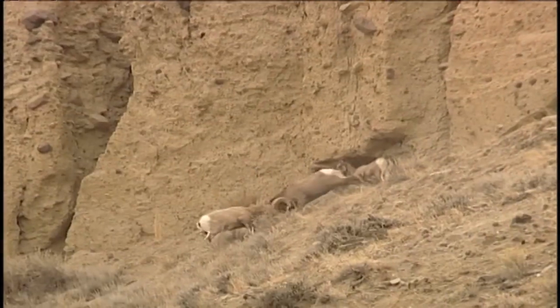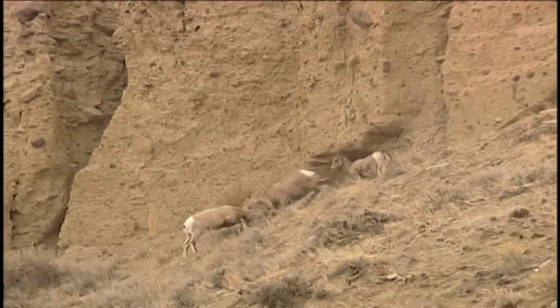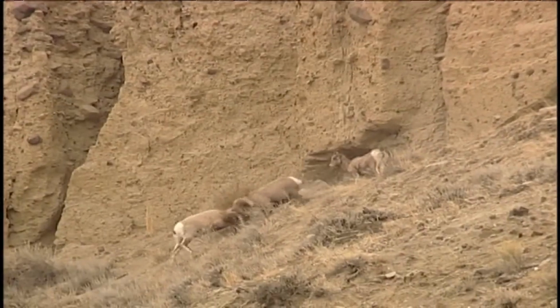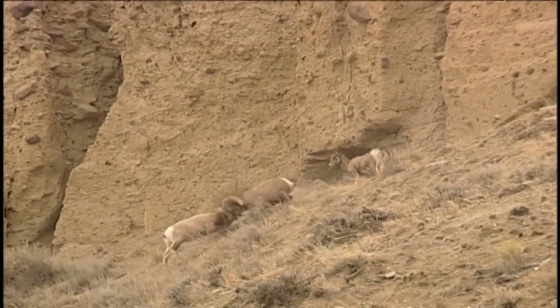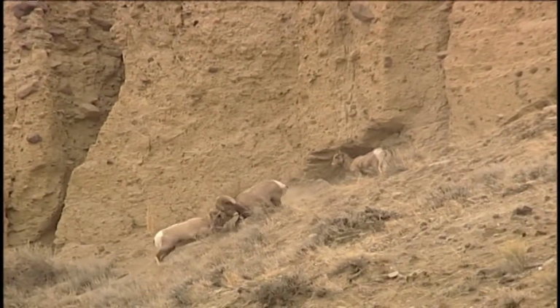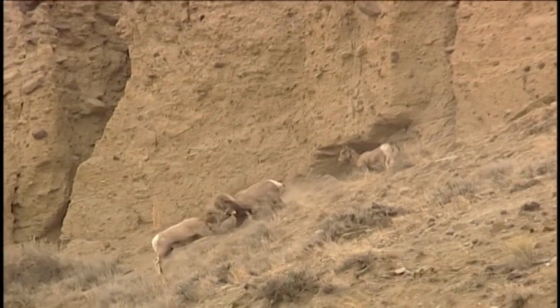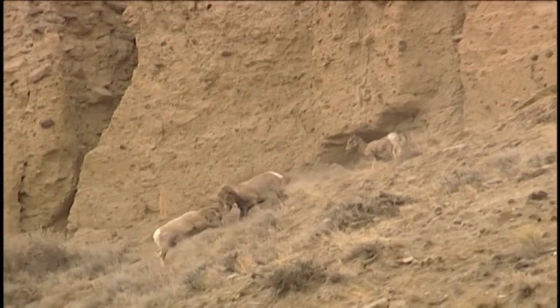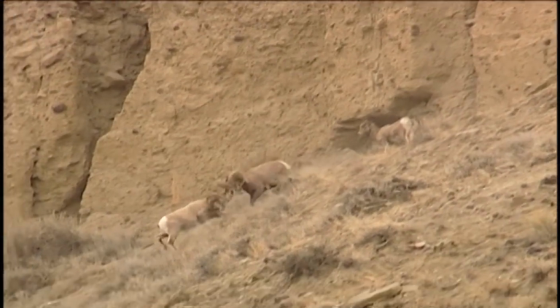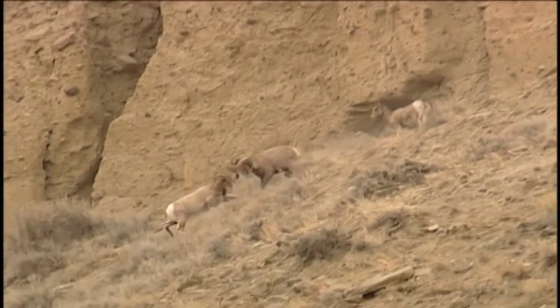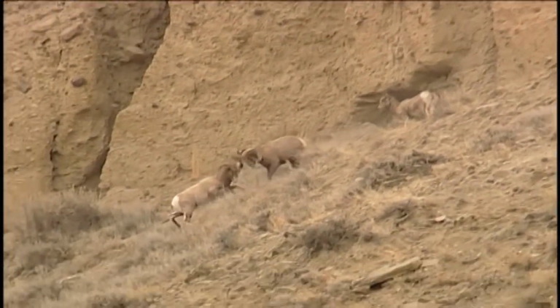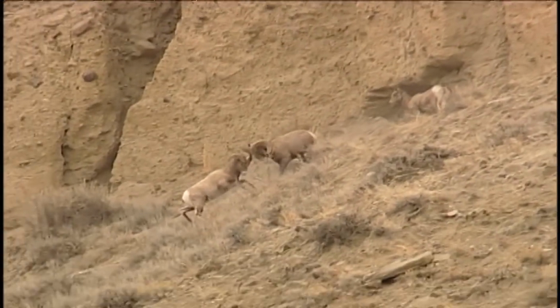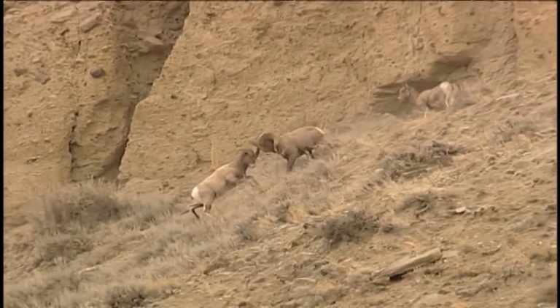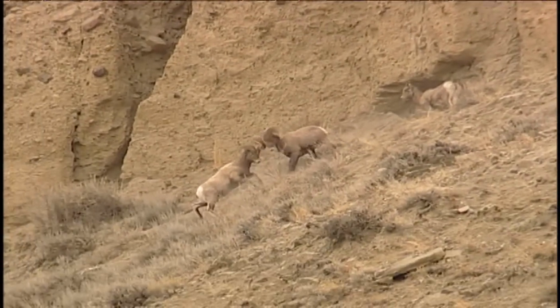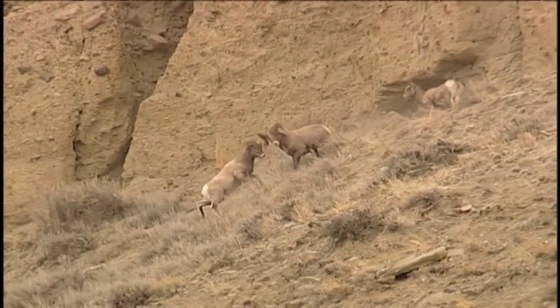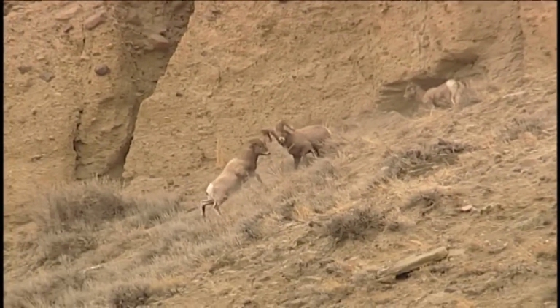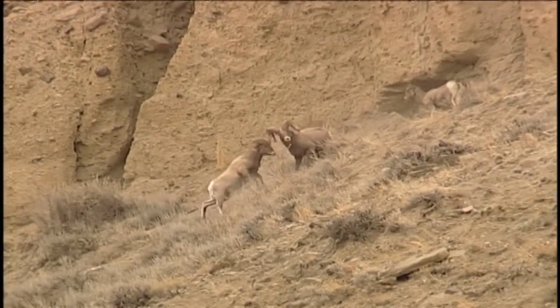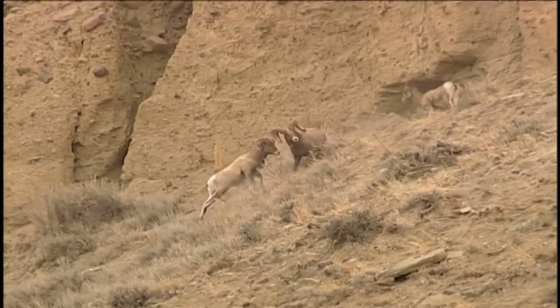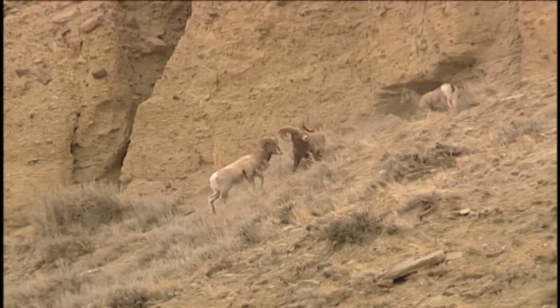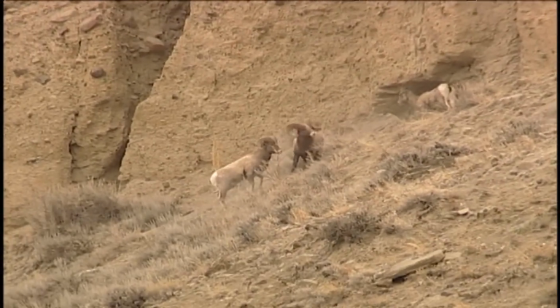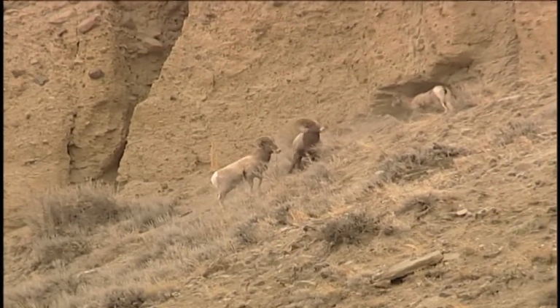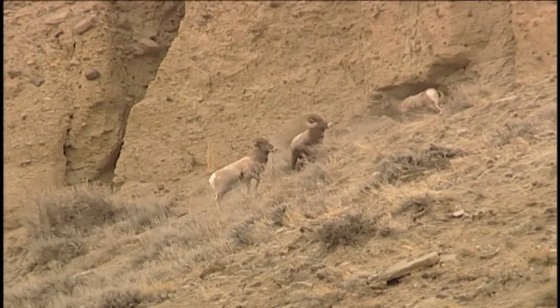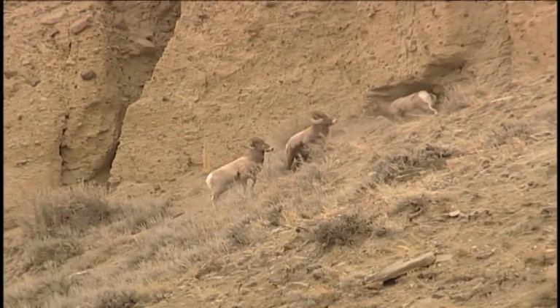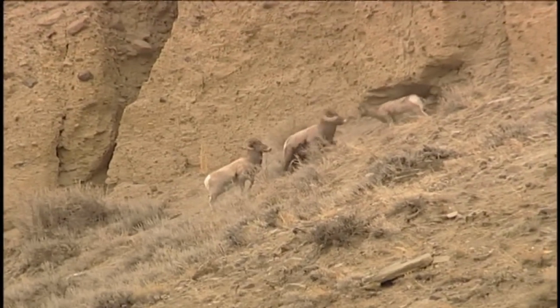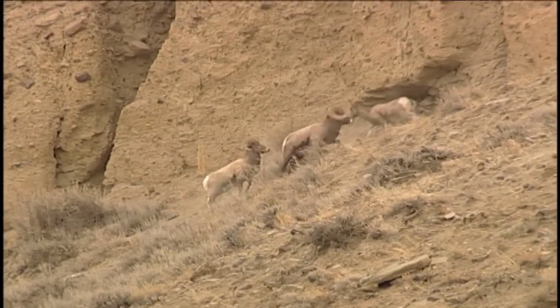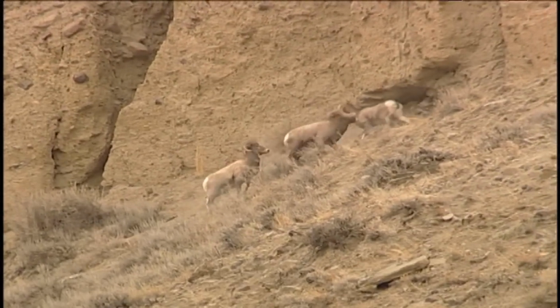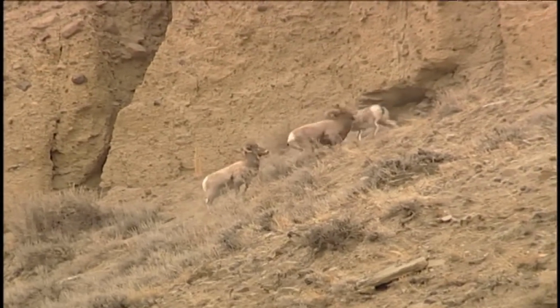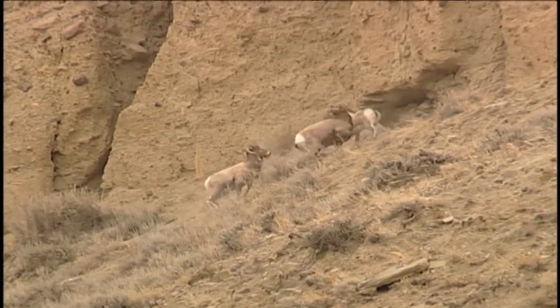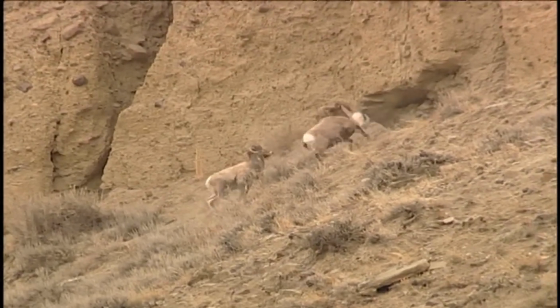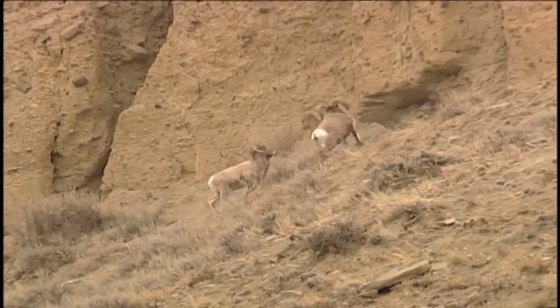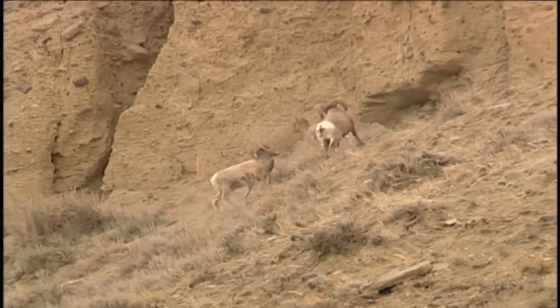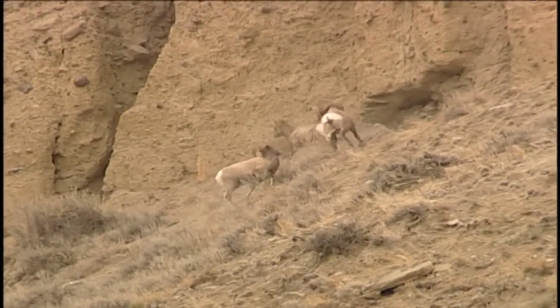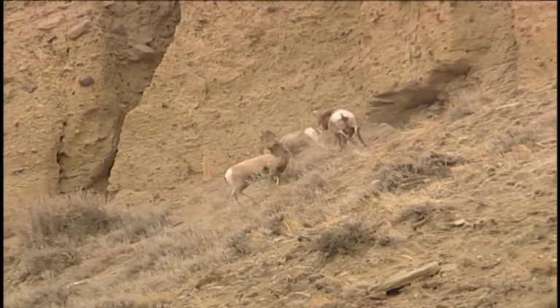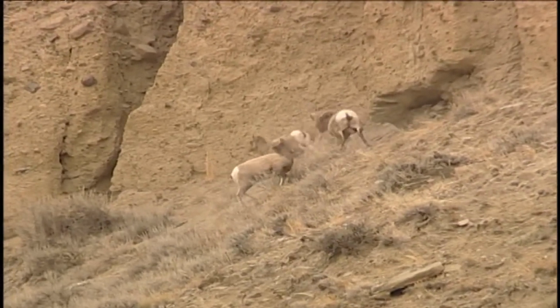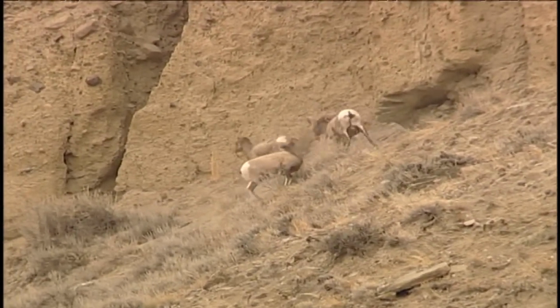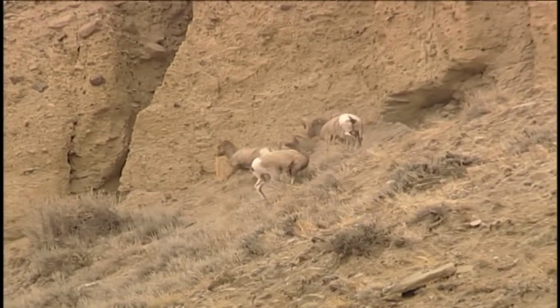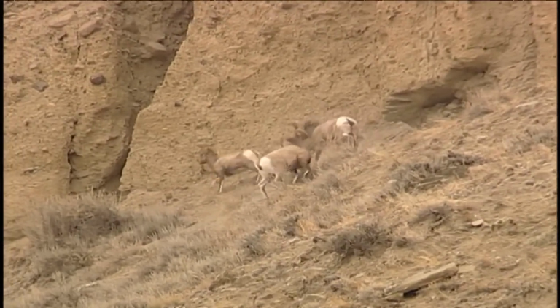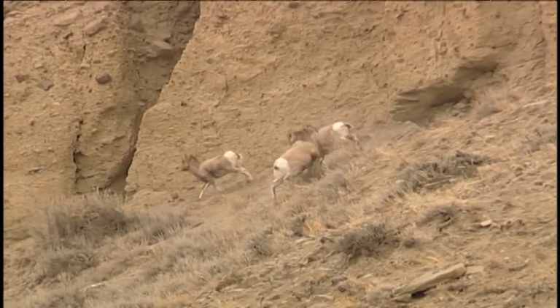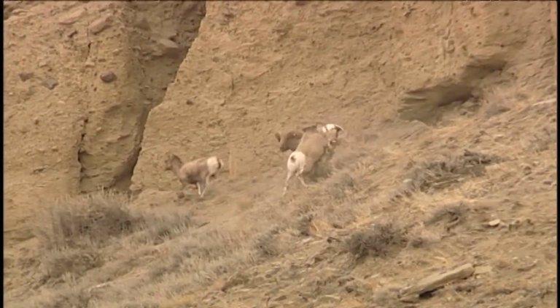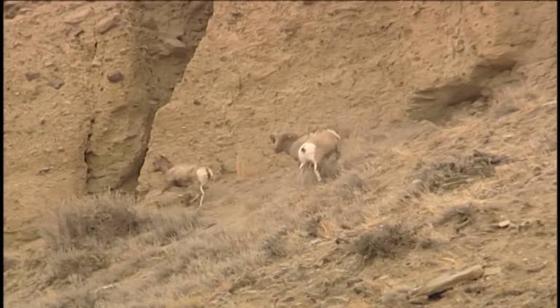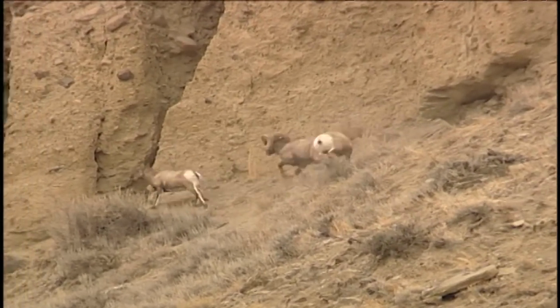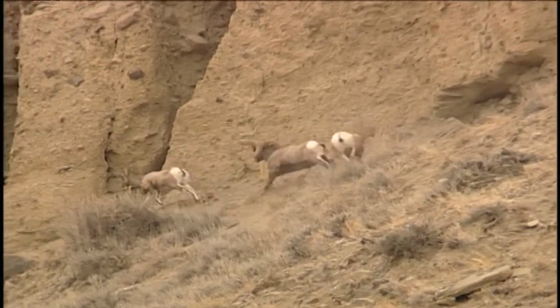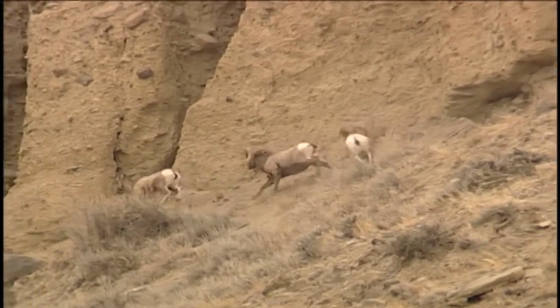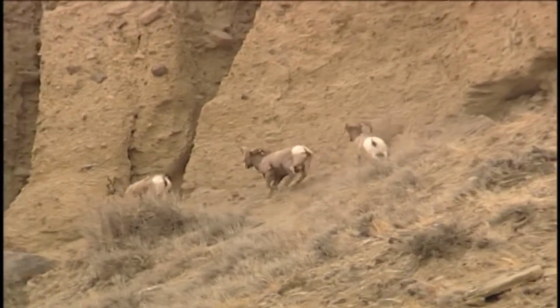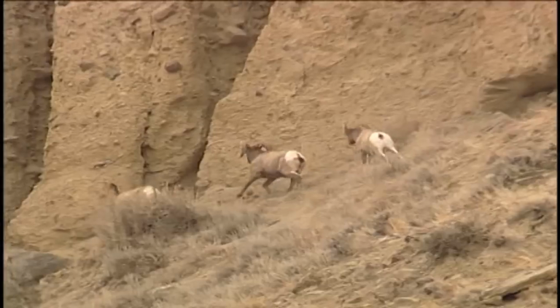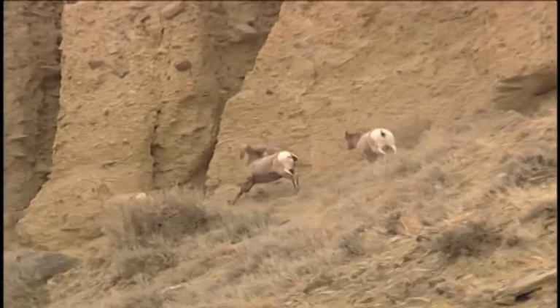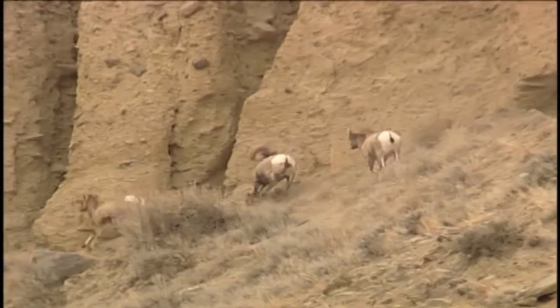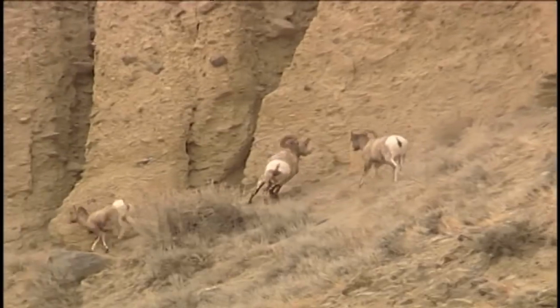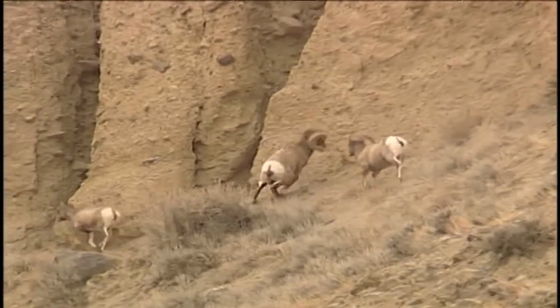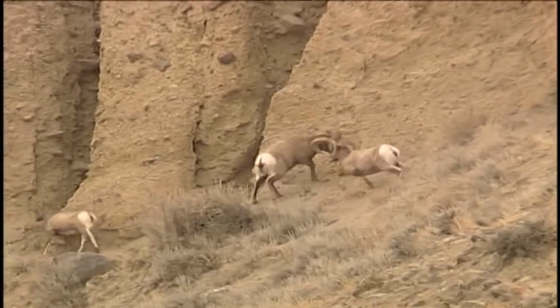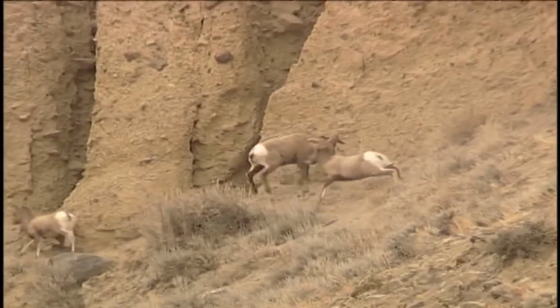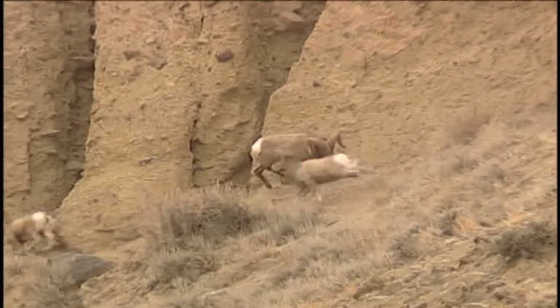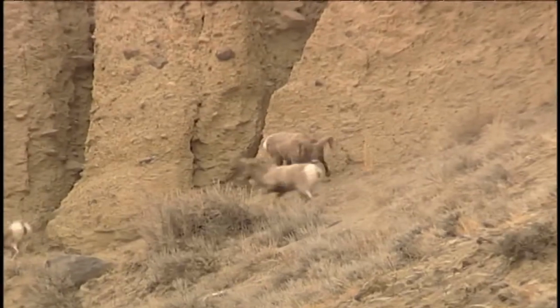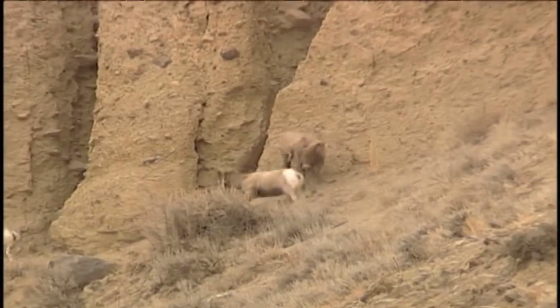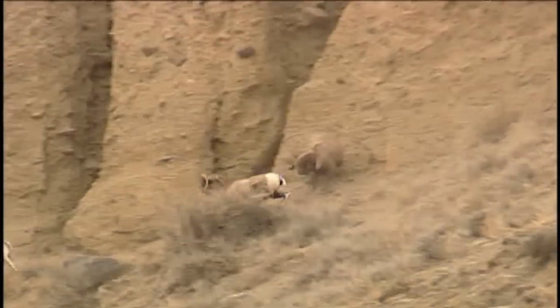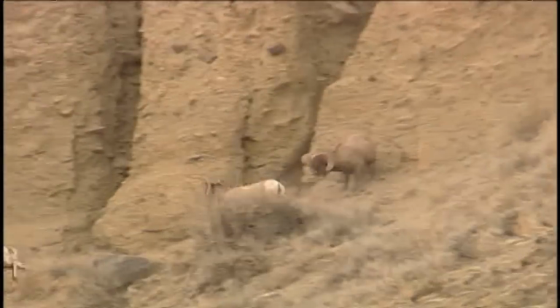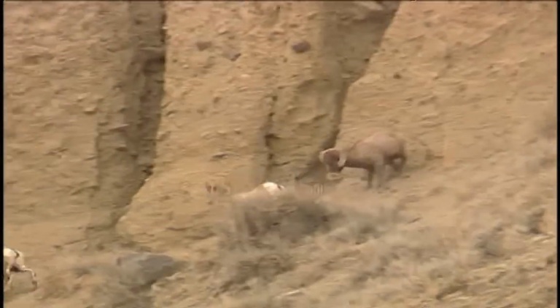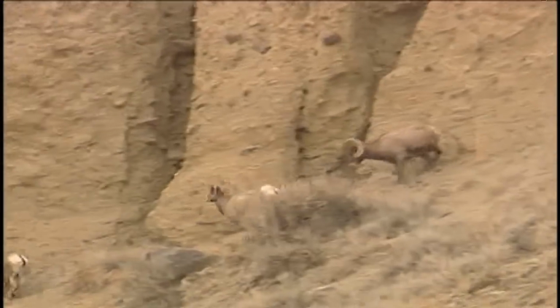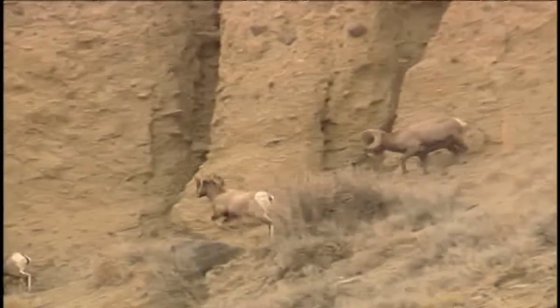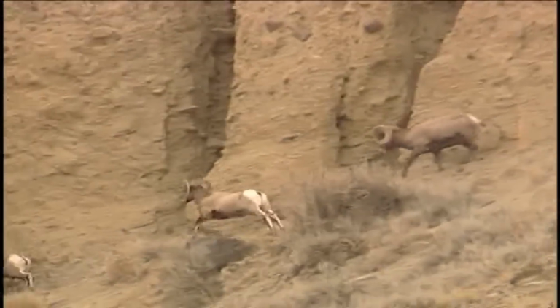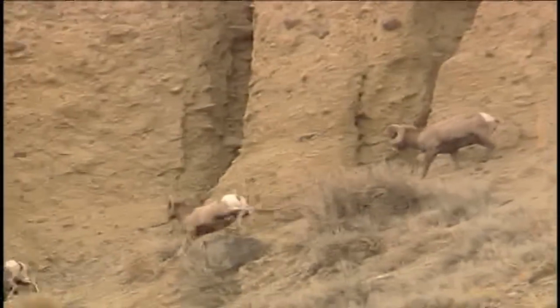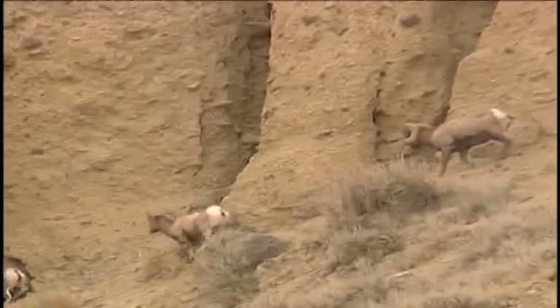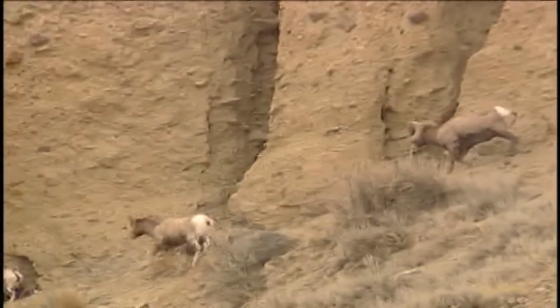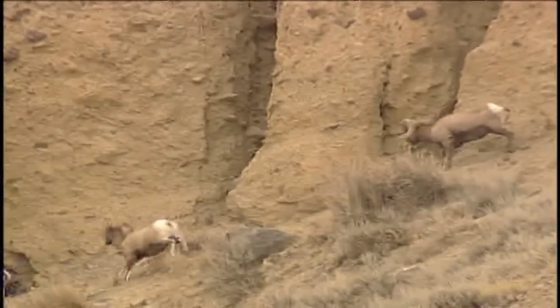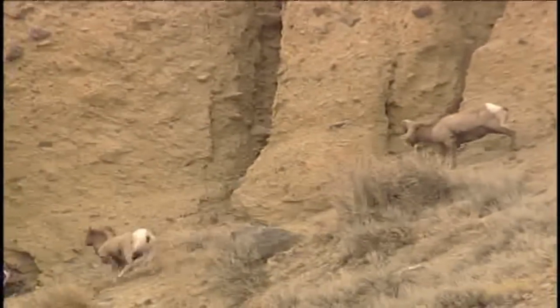The most fascinating thing to me about bighorn sheep is to watch them move around in steep terrain. They're extremely agile.